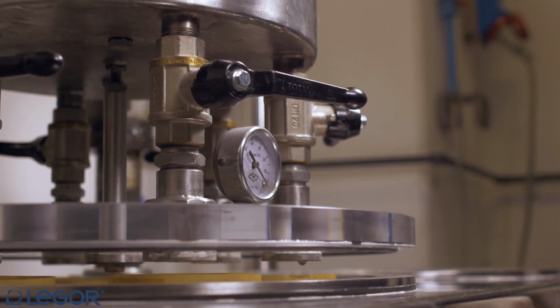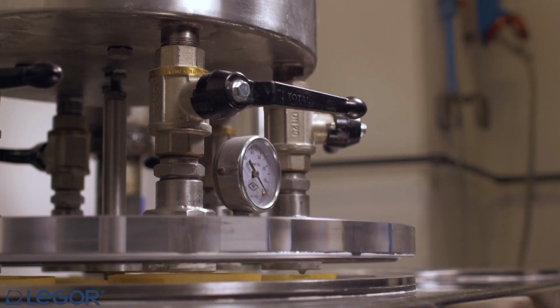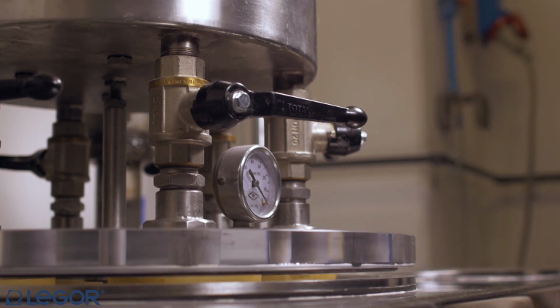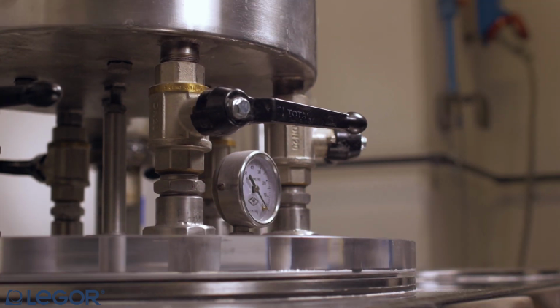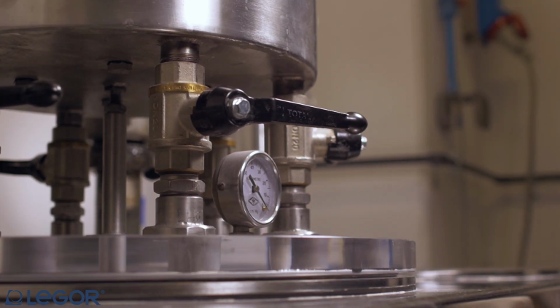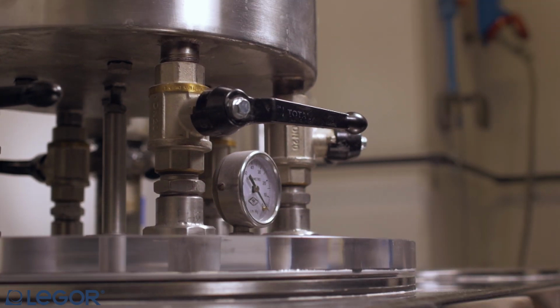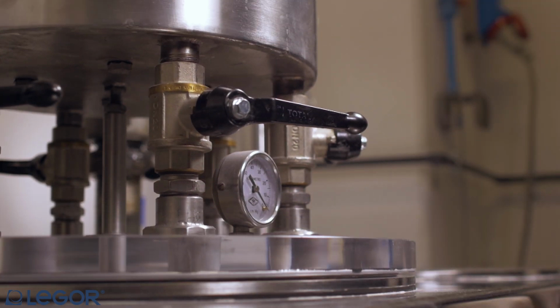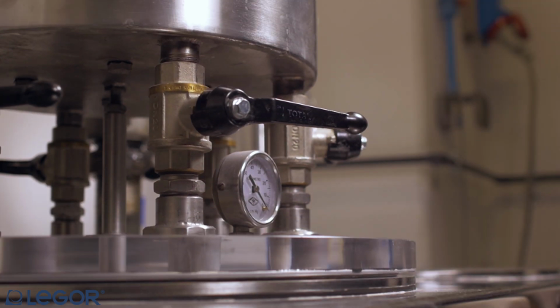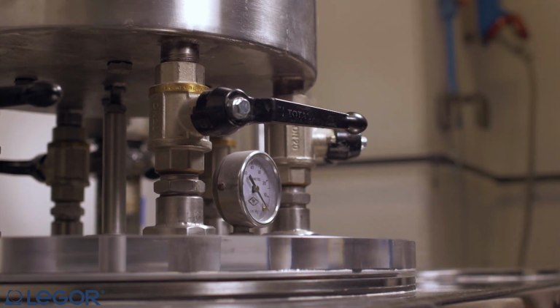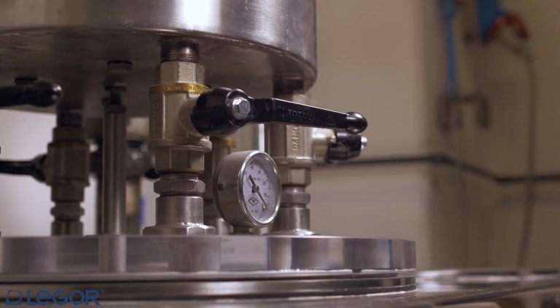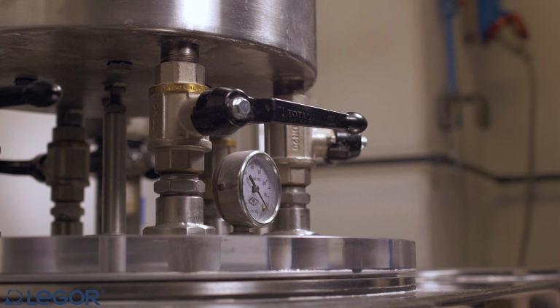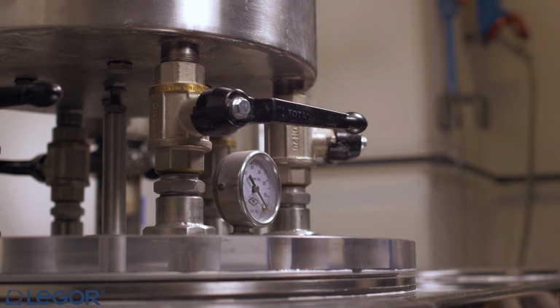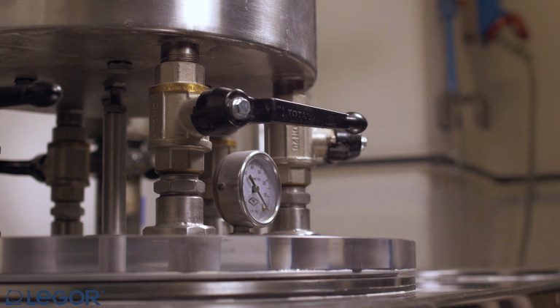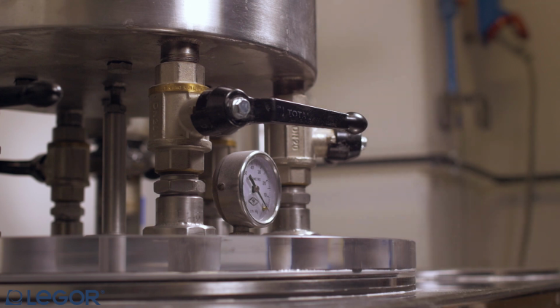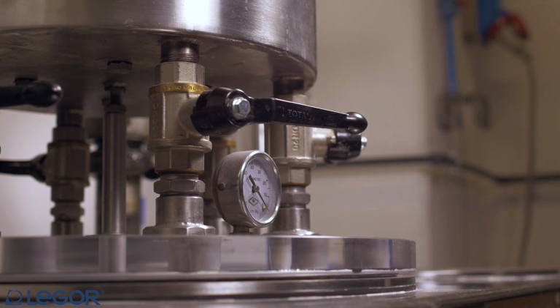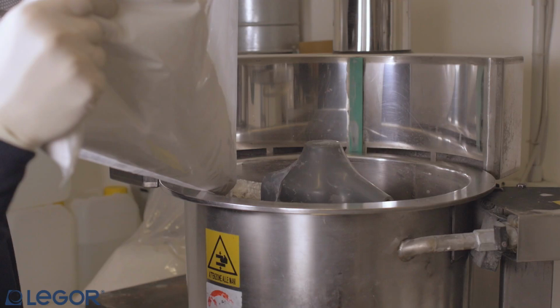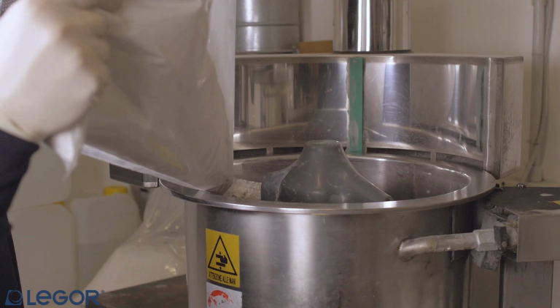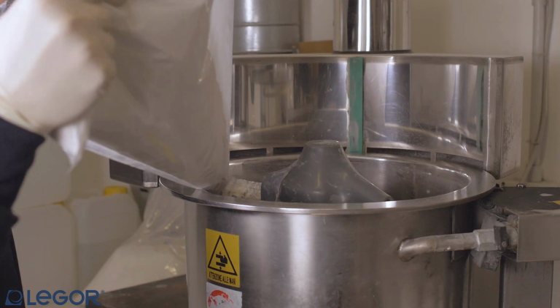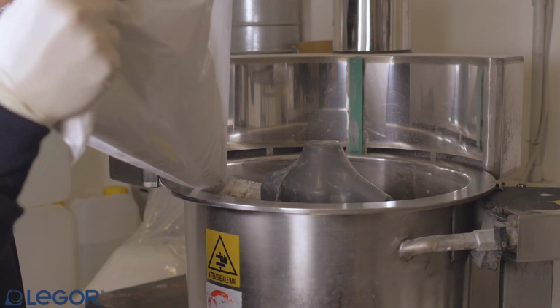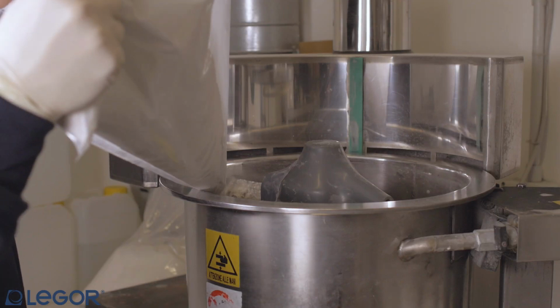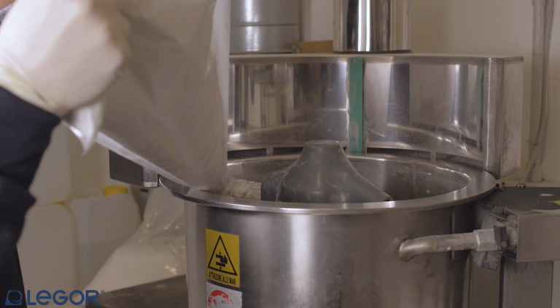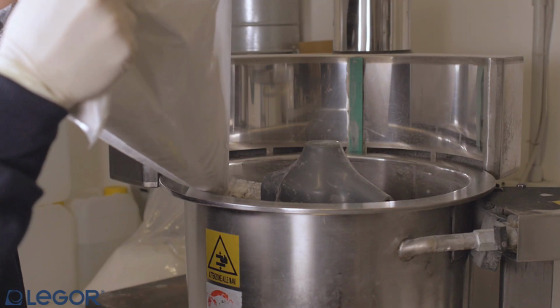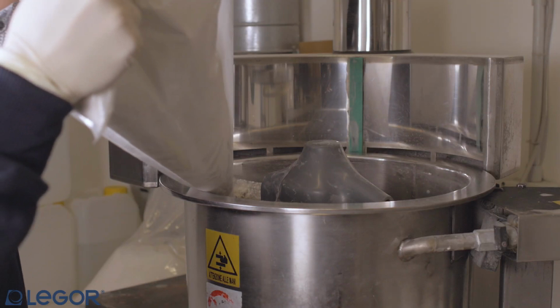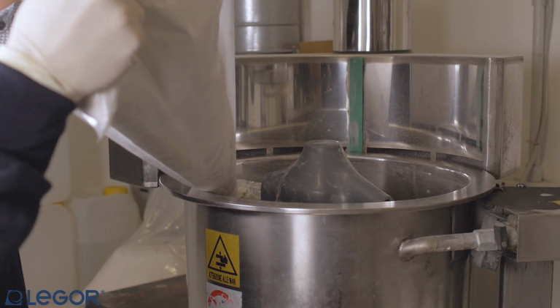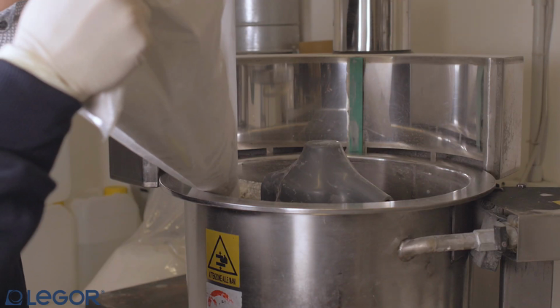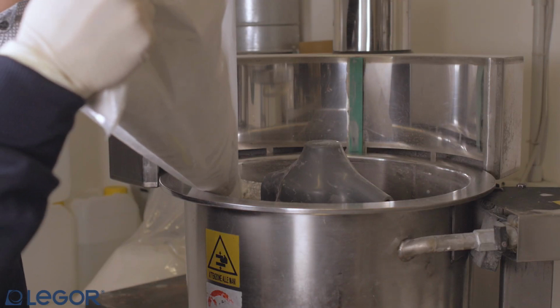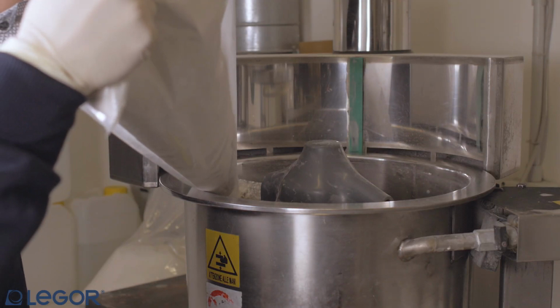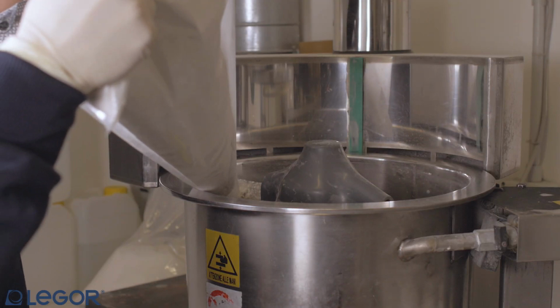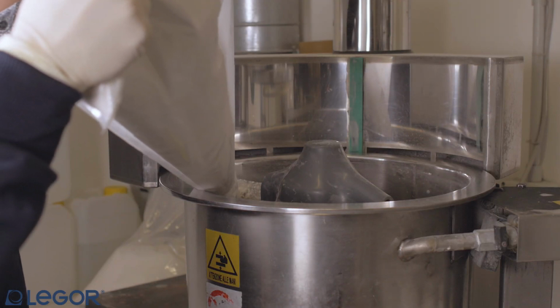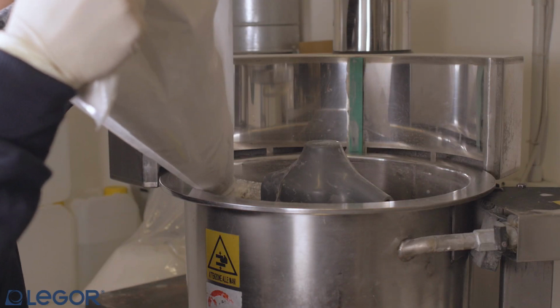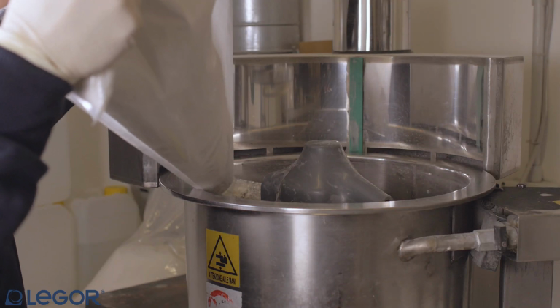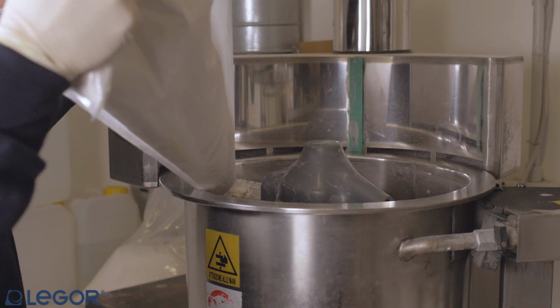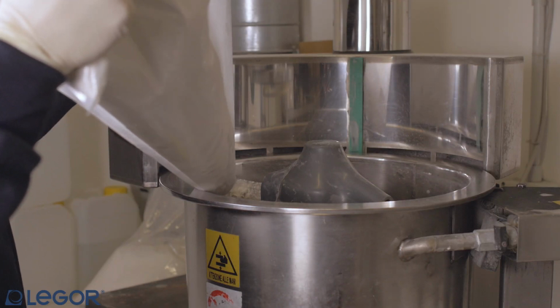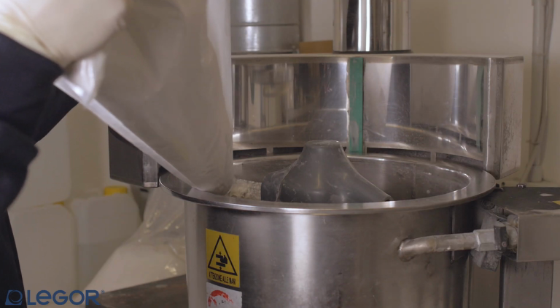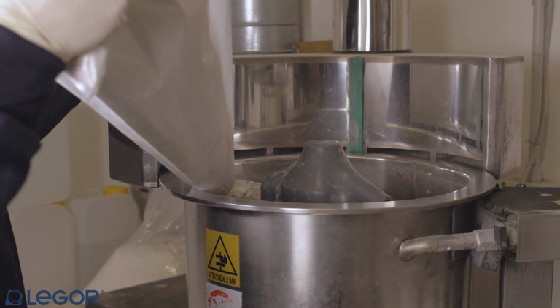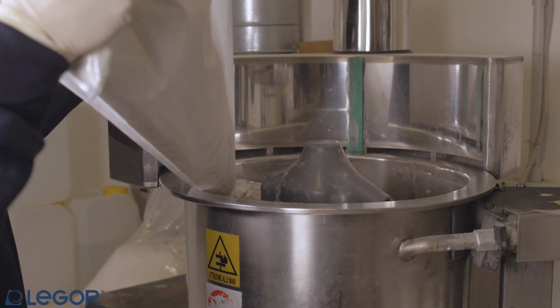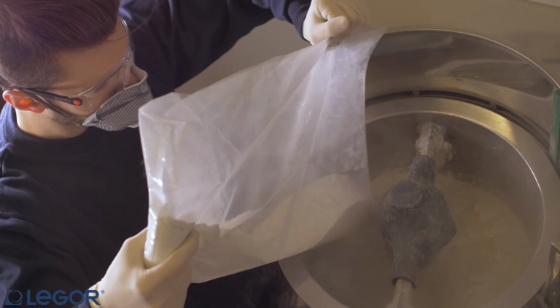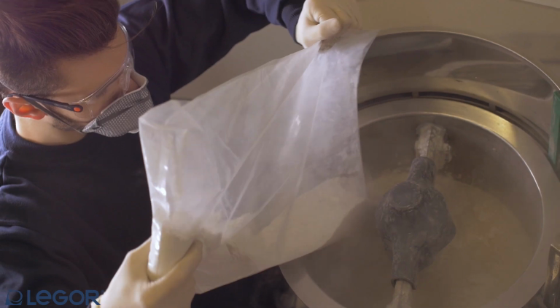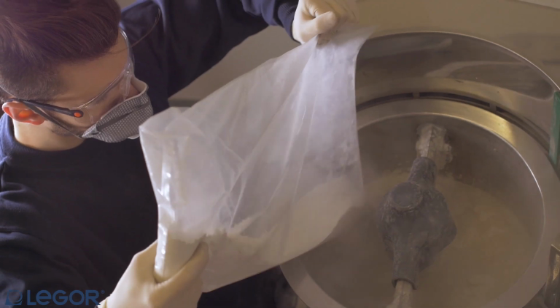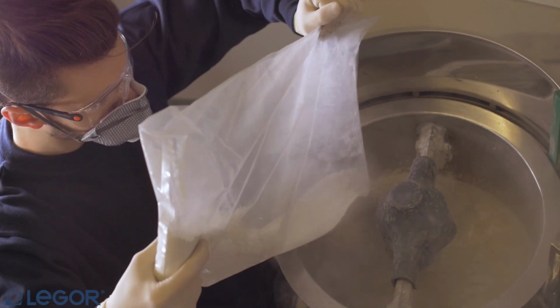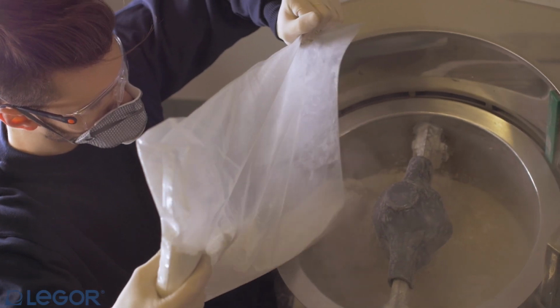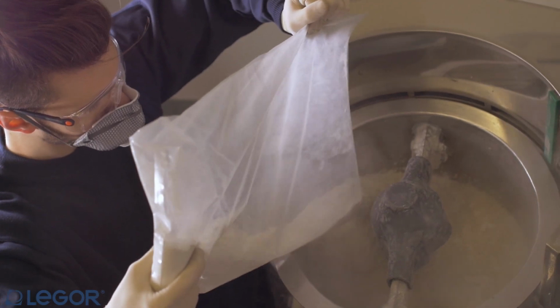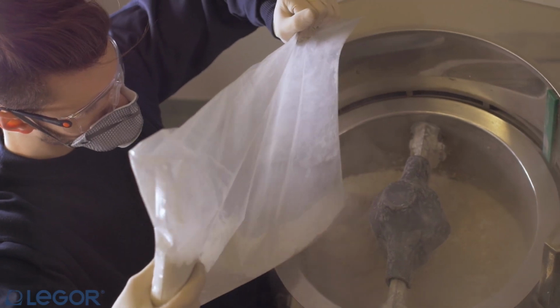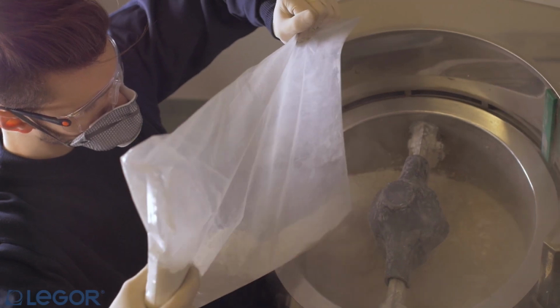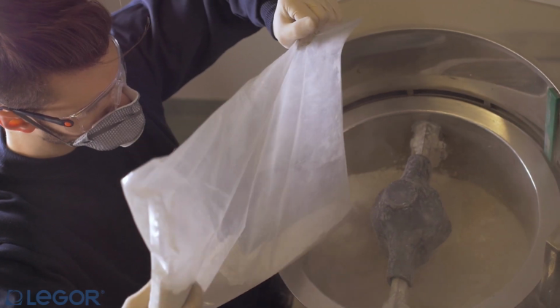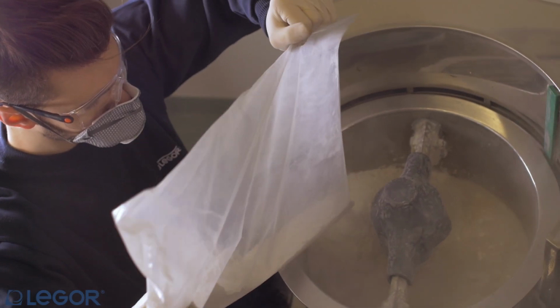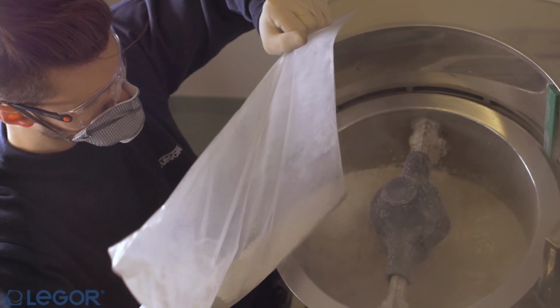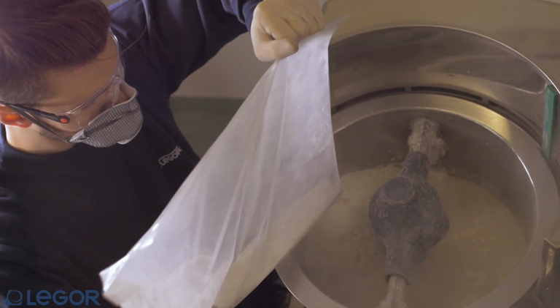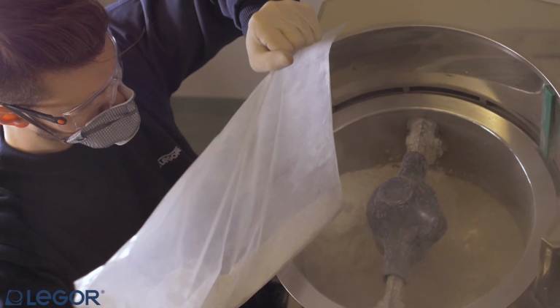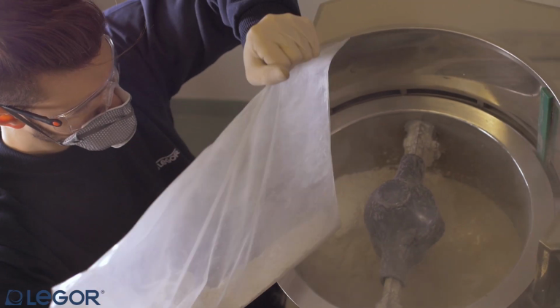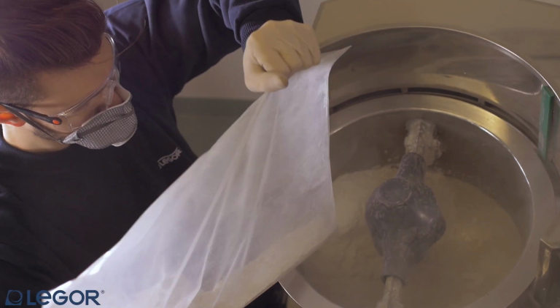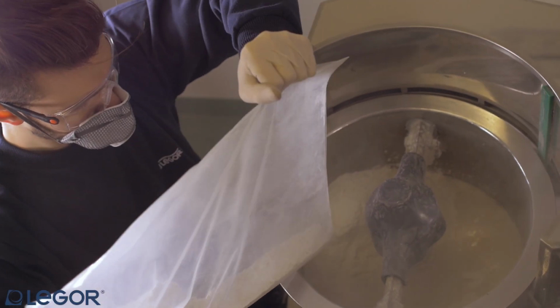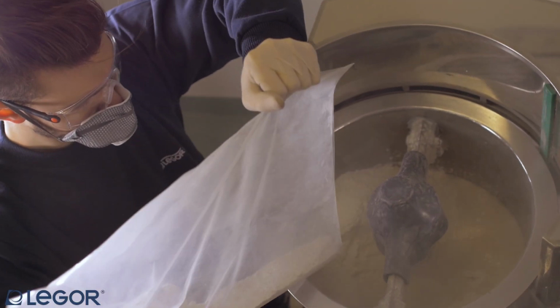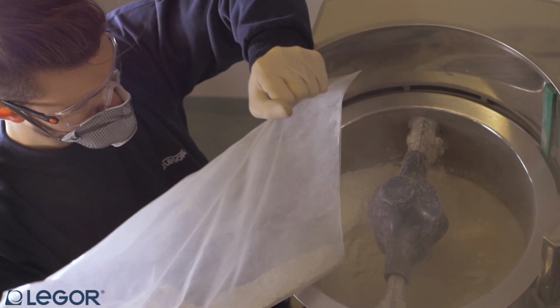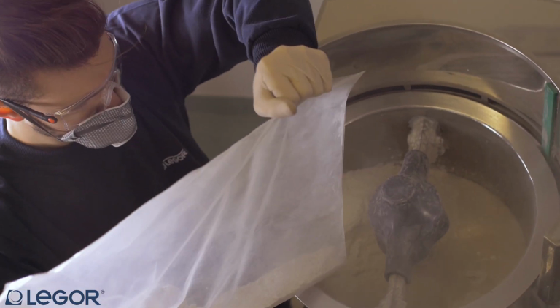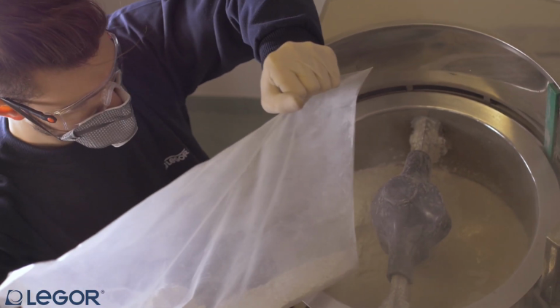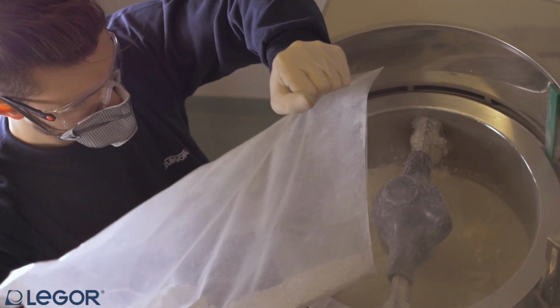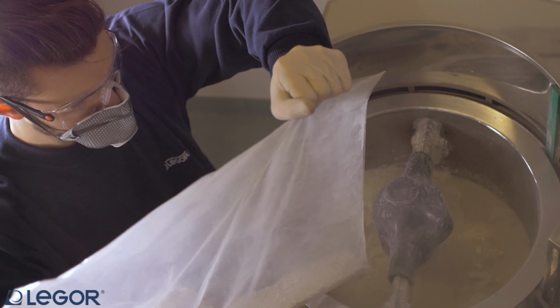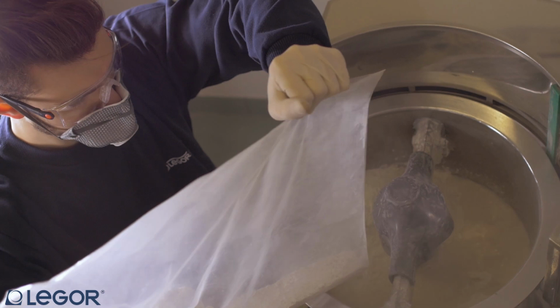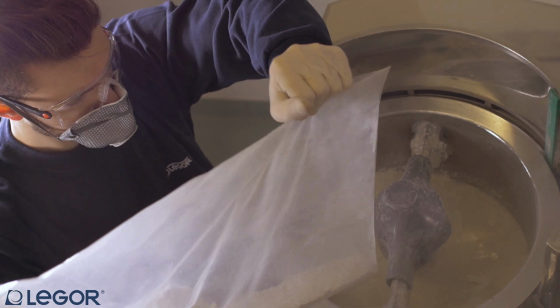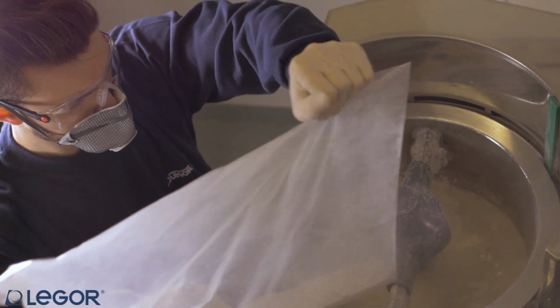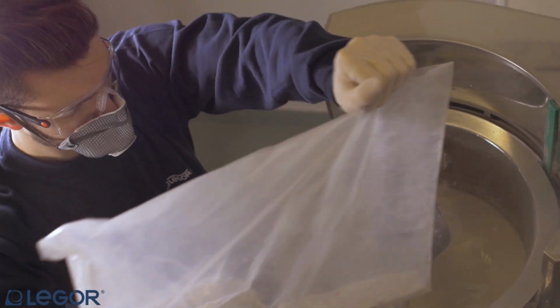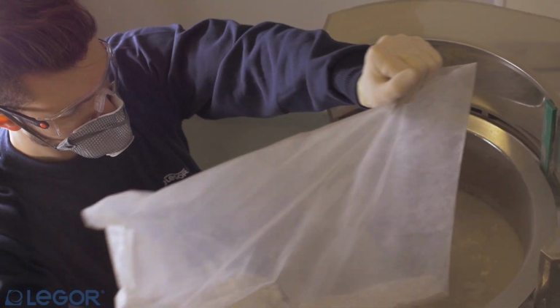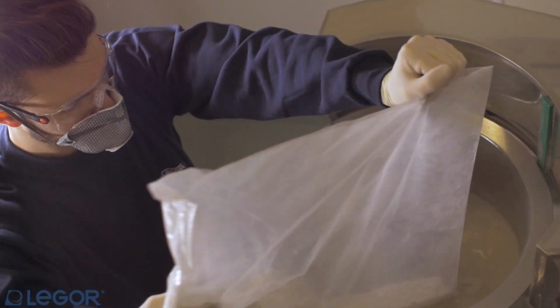It's important to put first water and then the powder, and to follow the supplier's mixing instructions.